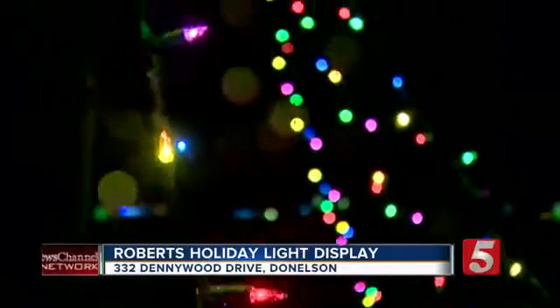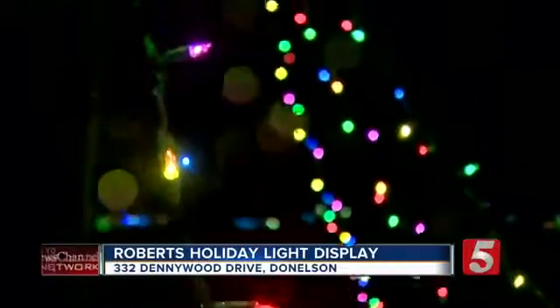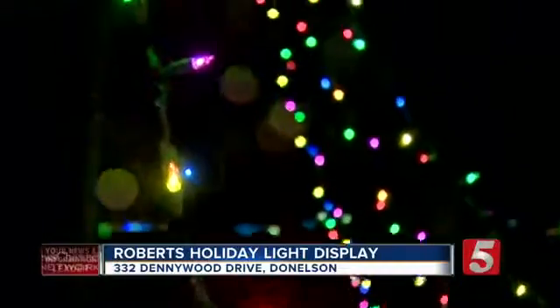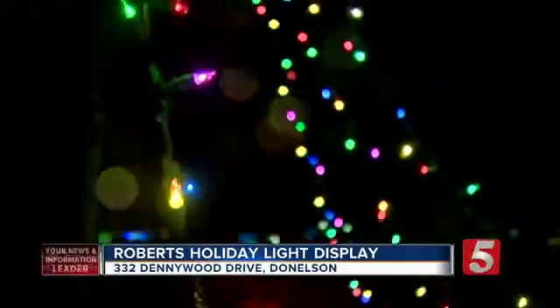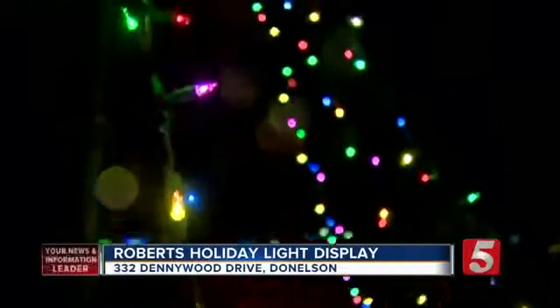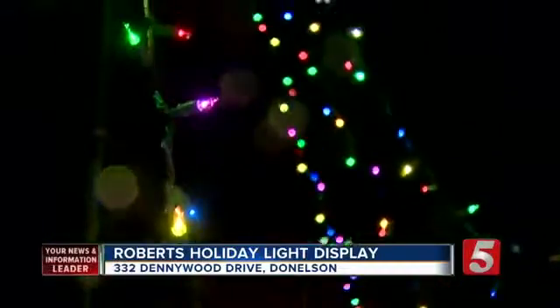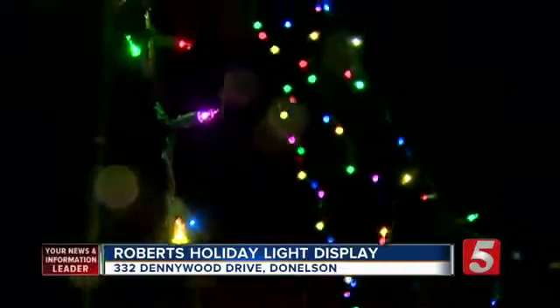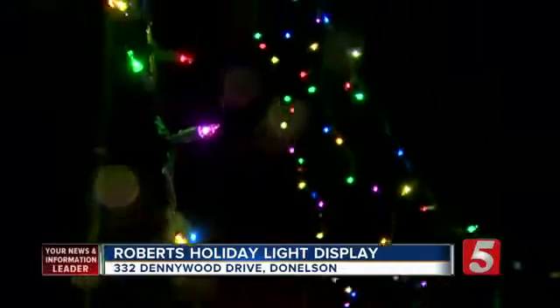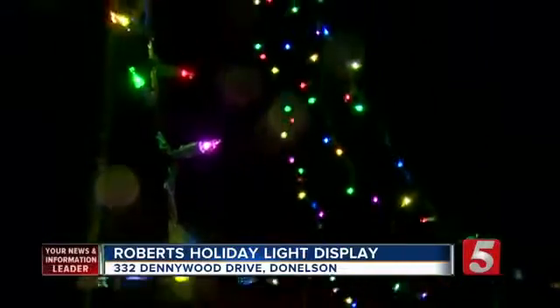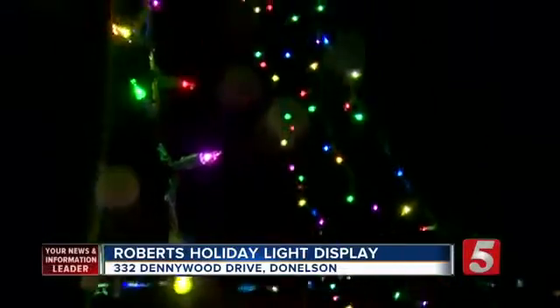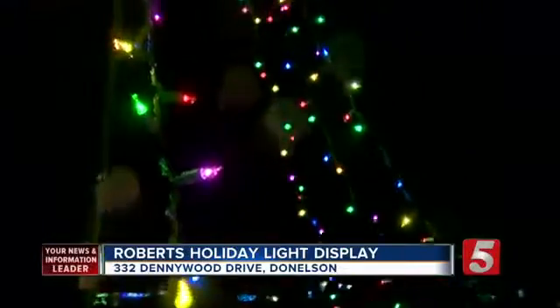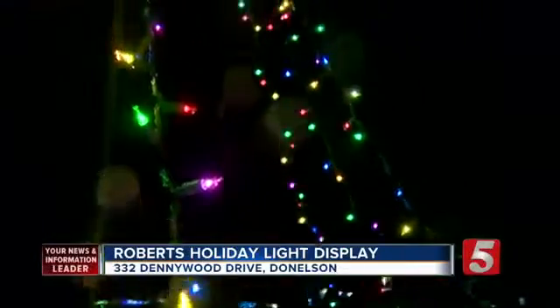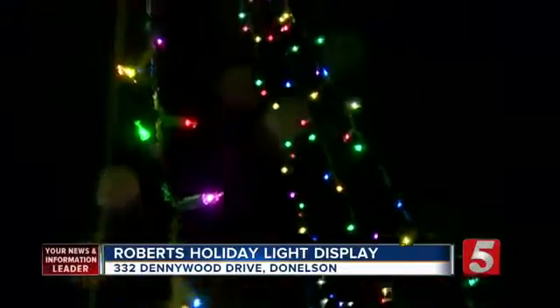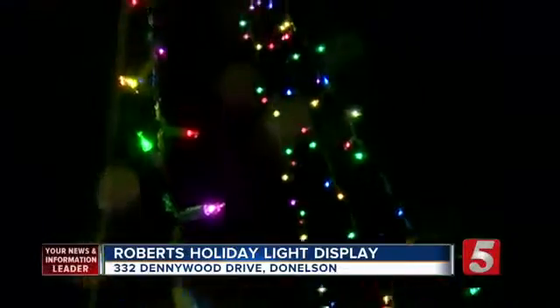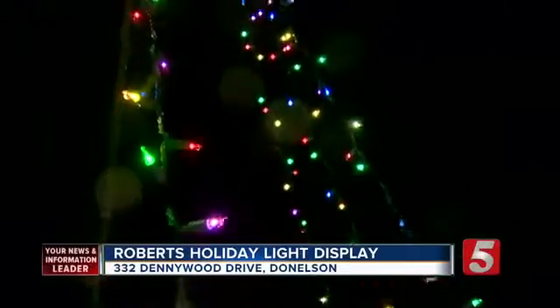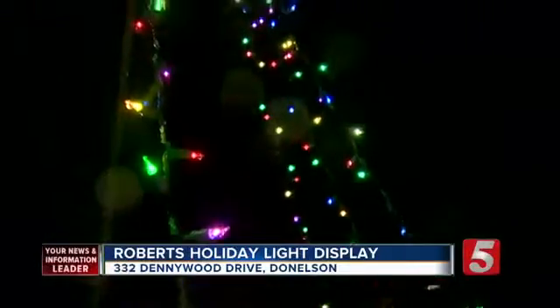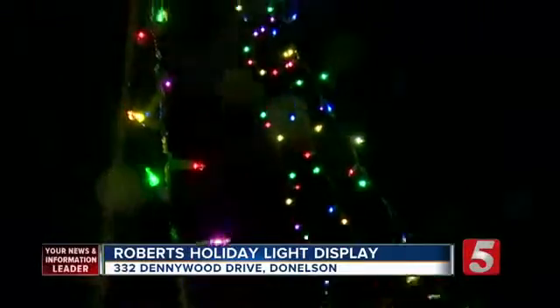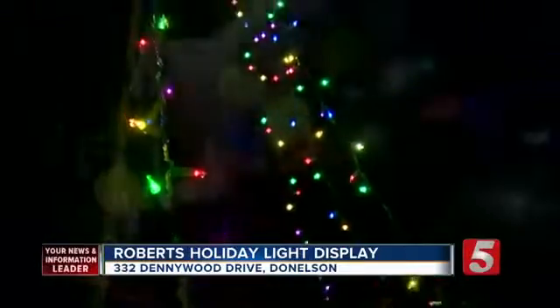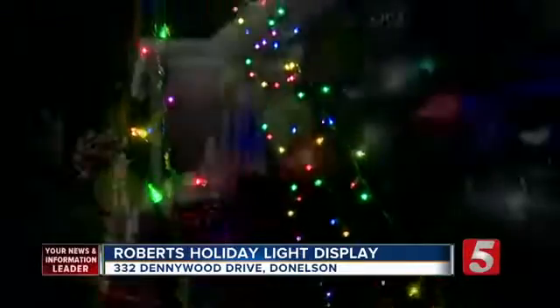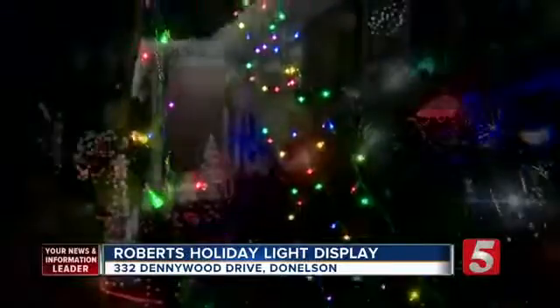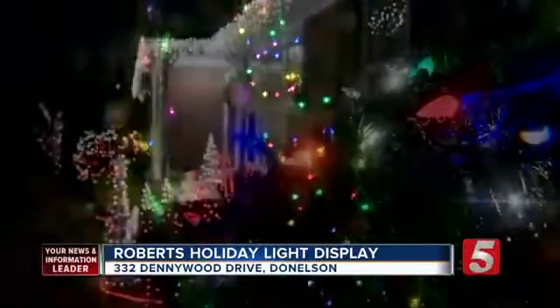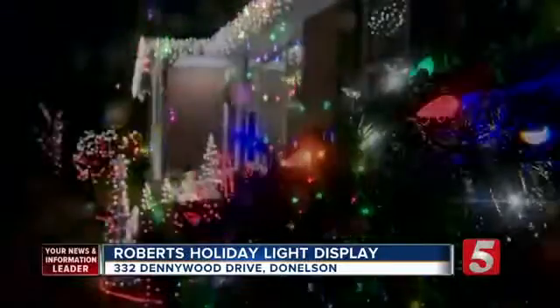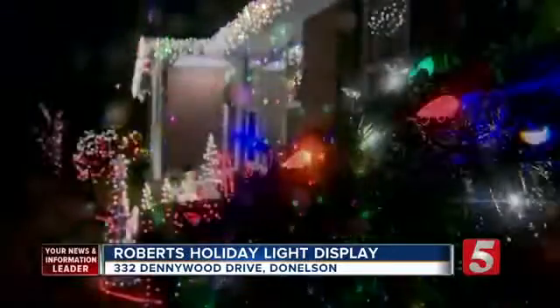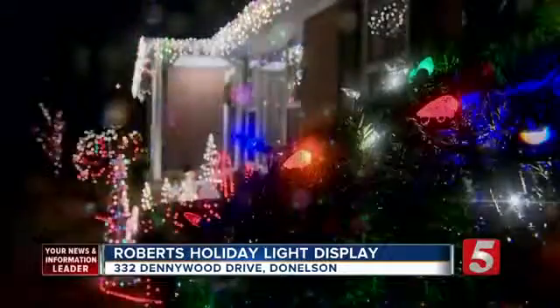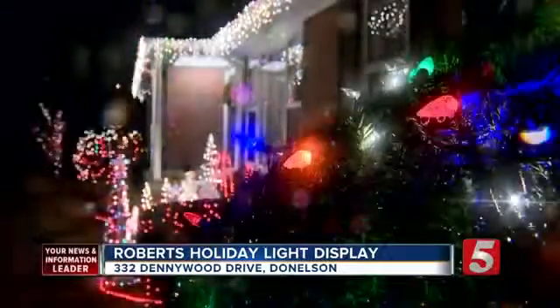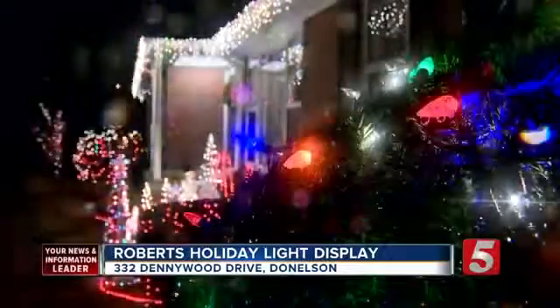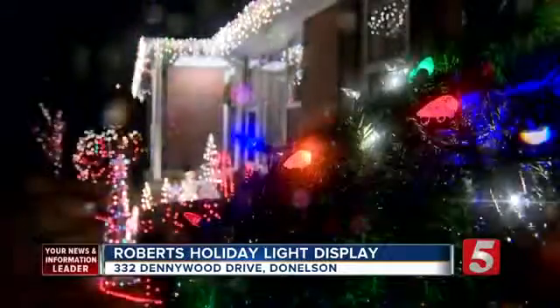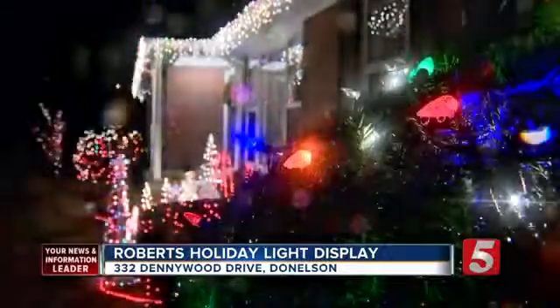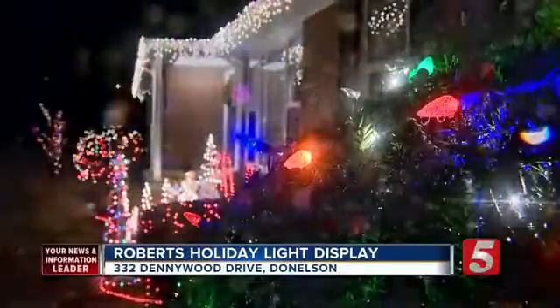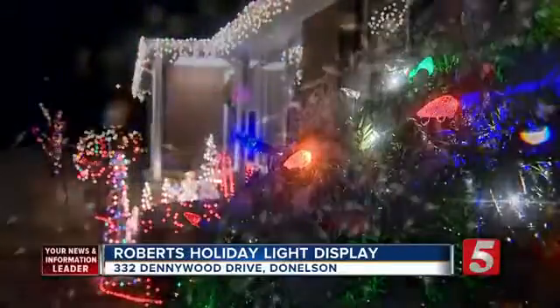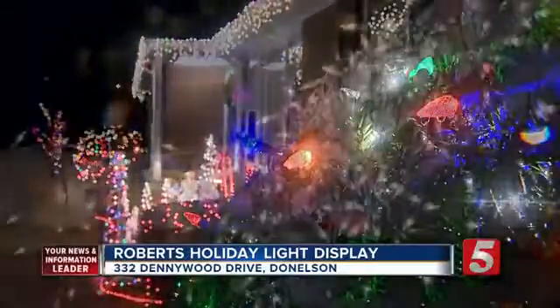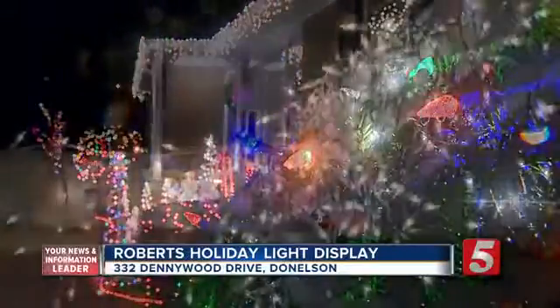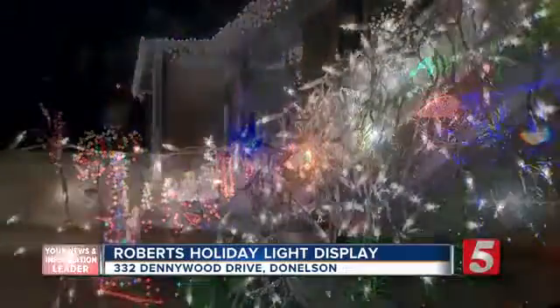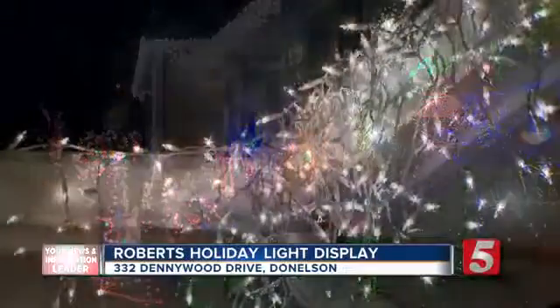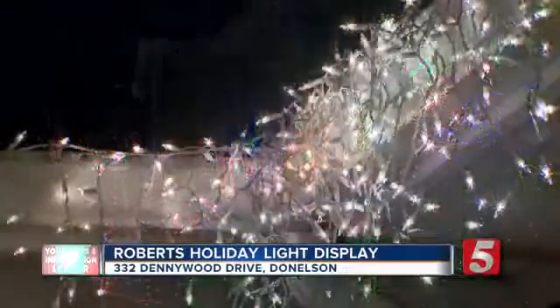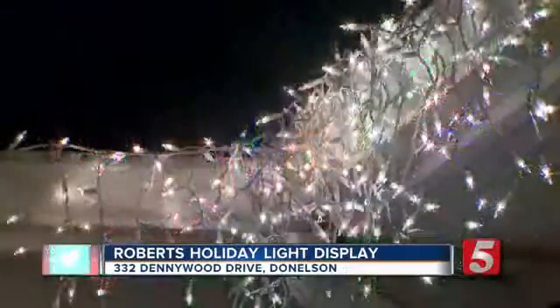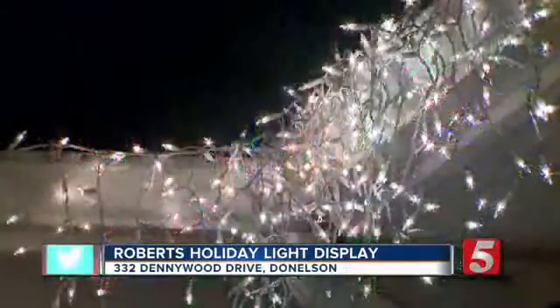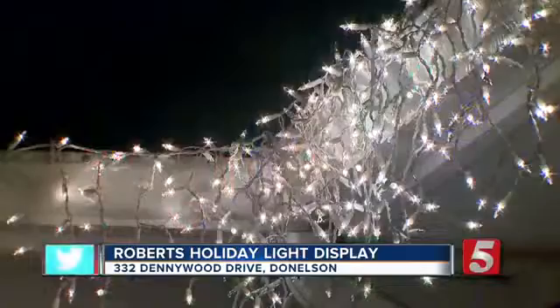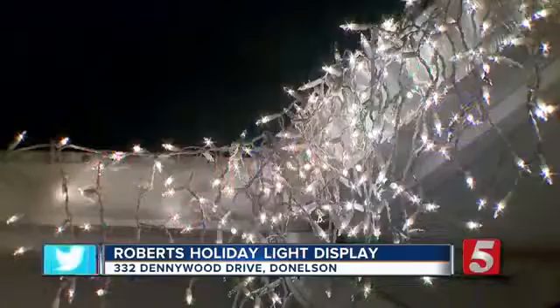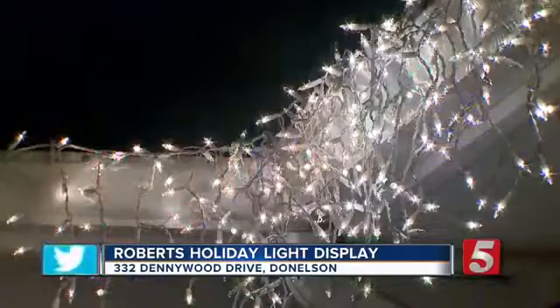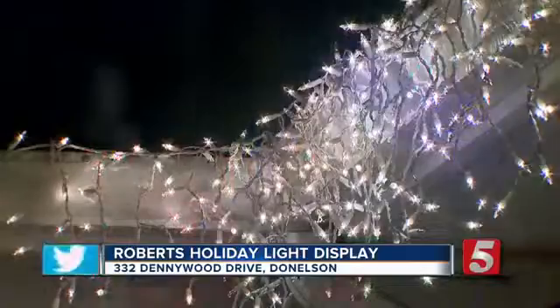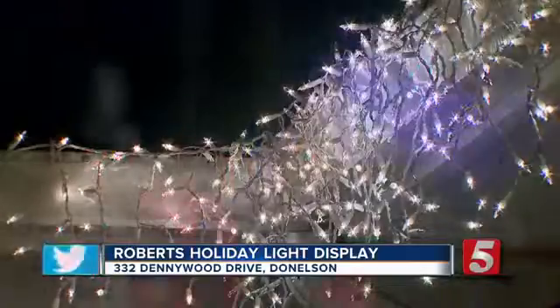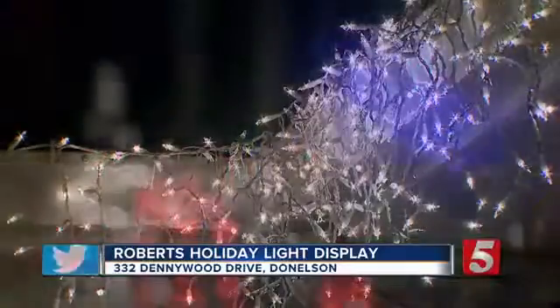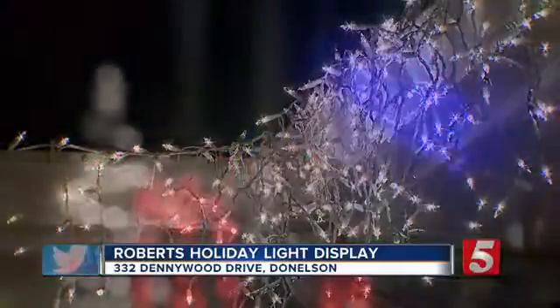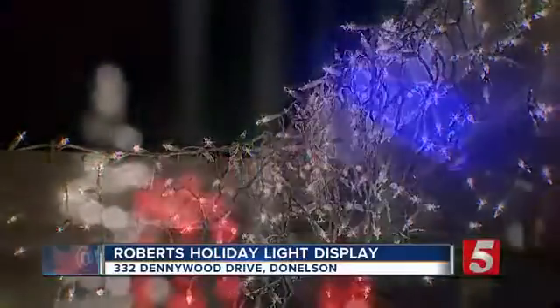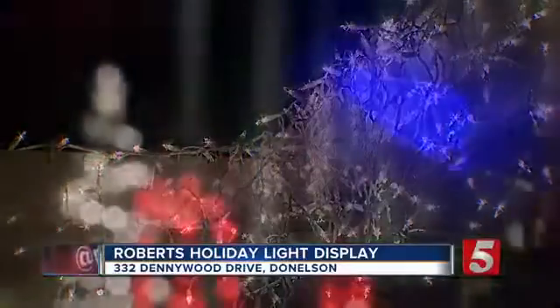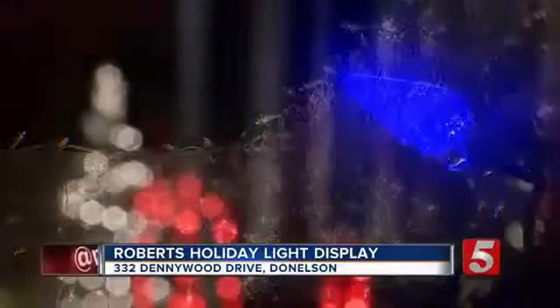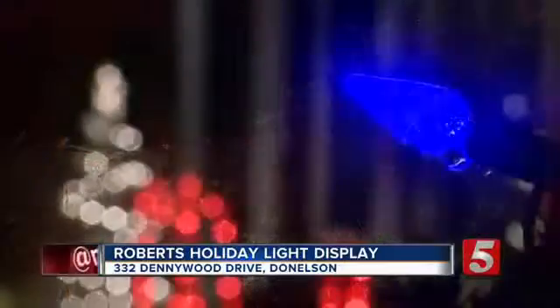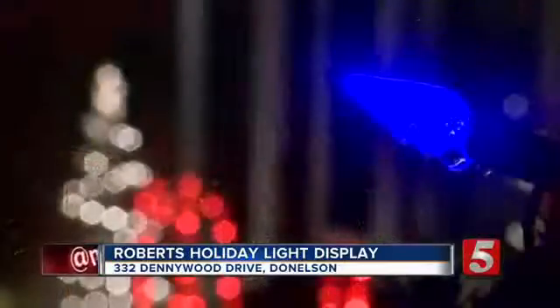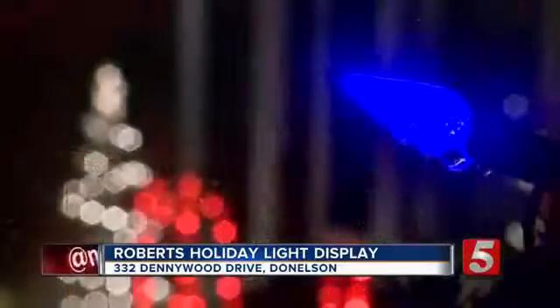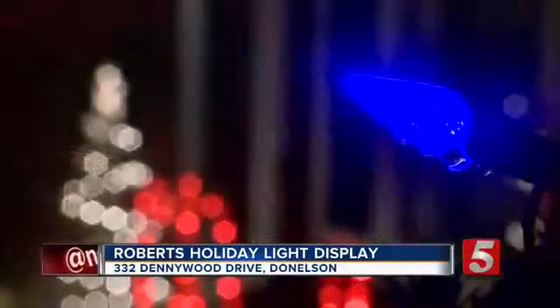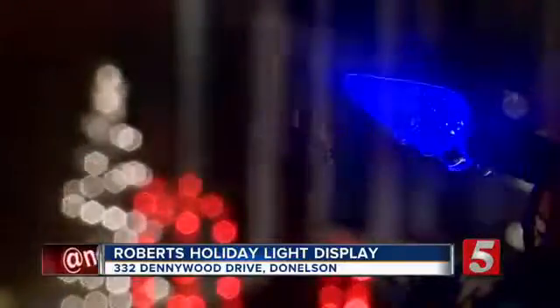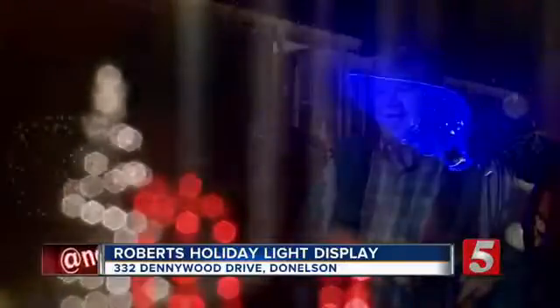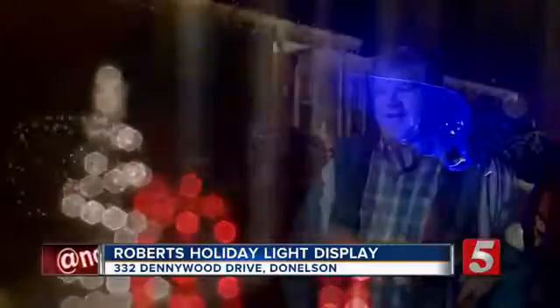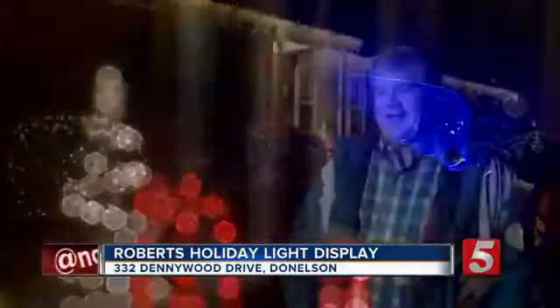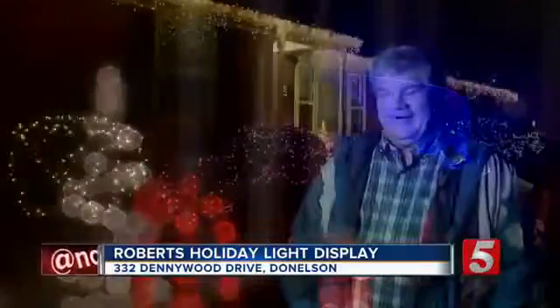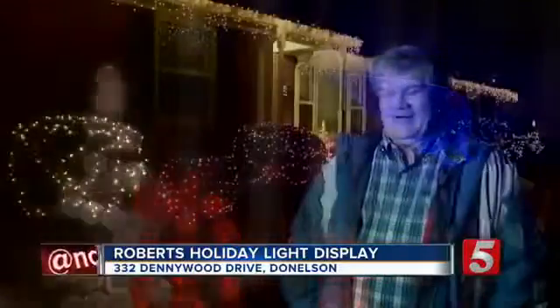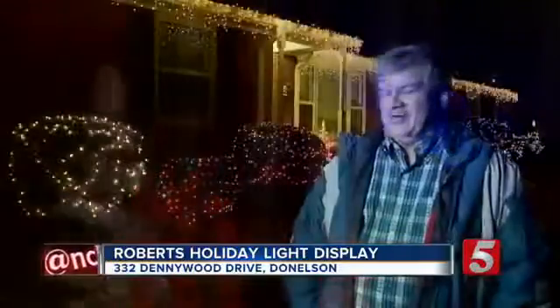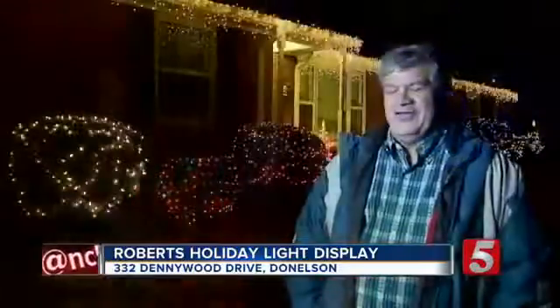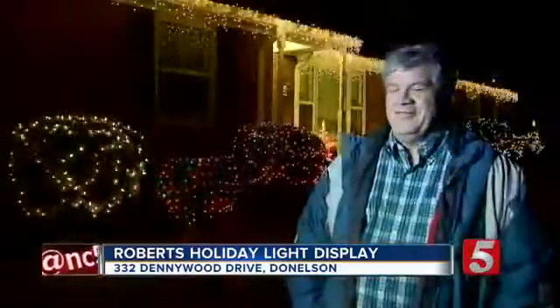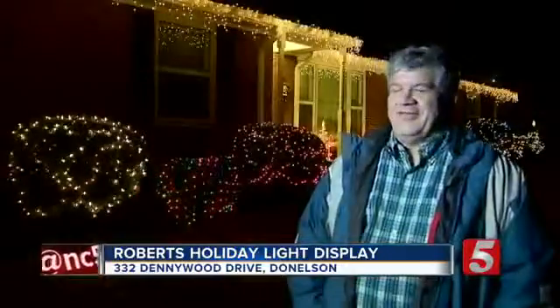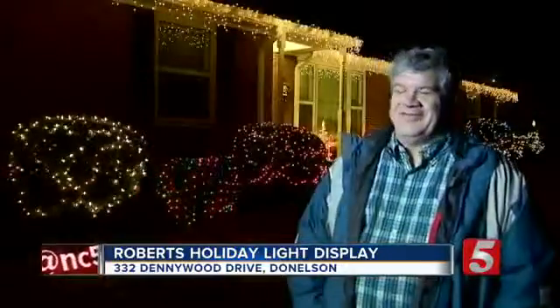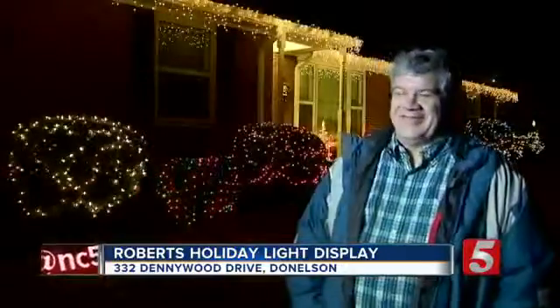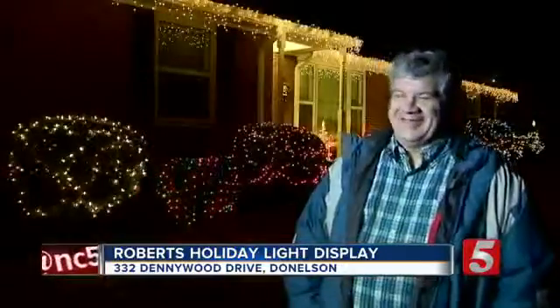I've got three totes of lights just for the bushes, another tote for the gutter lights. Thousands of lights I have around my house right now. I couldn't even begin to count.